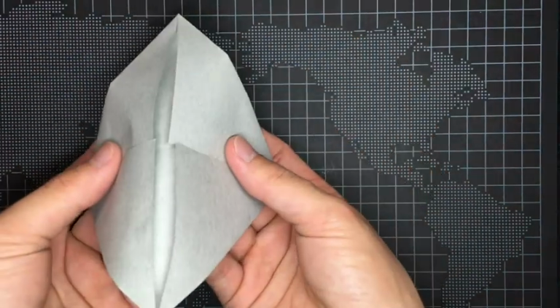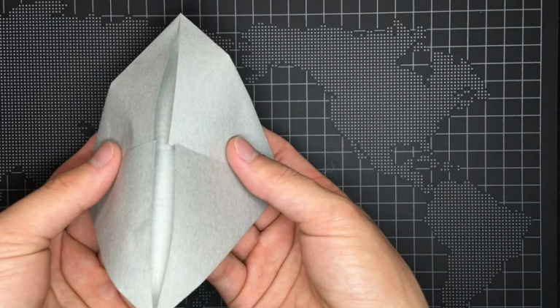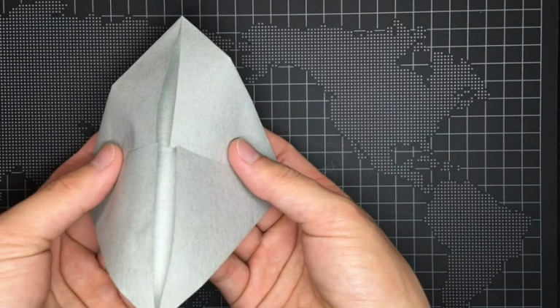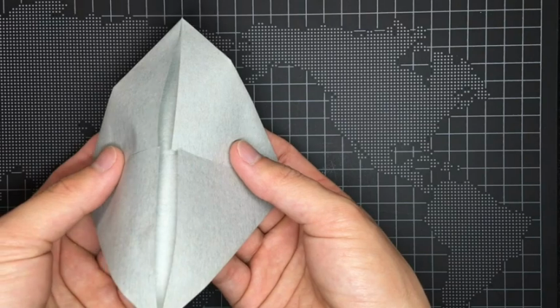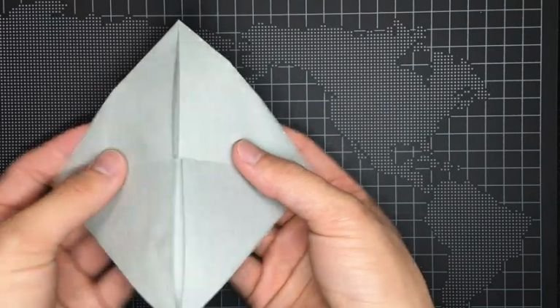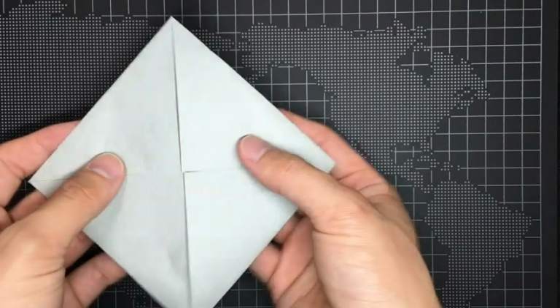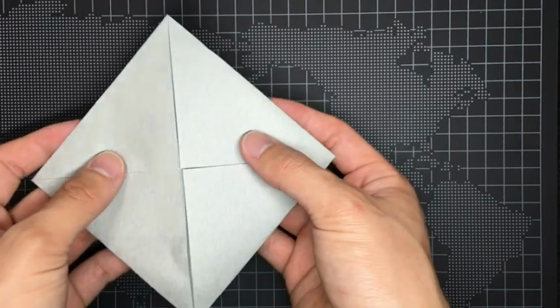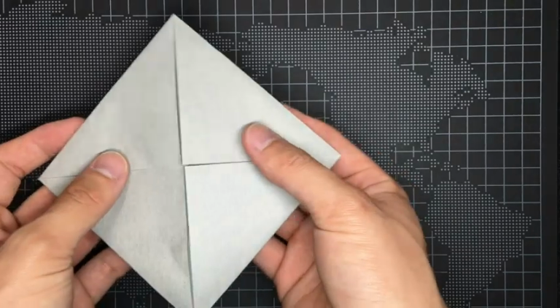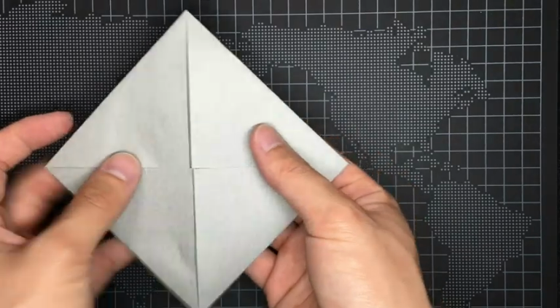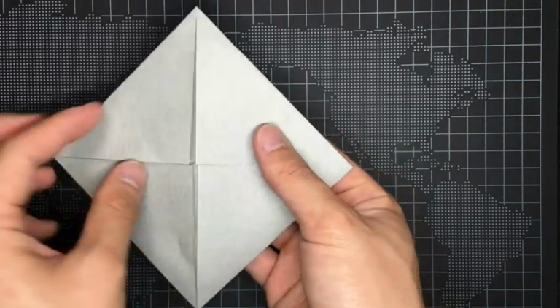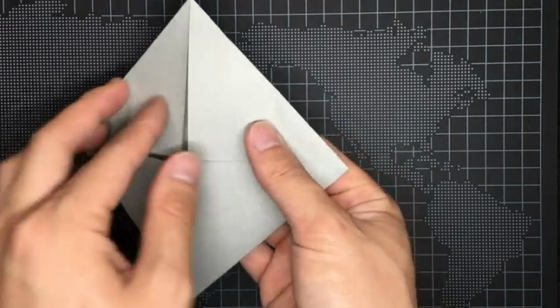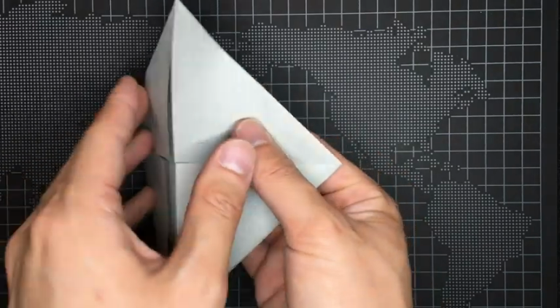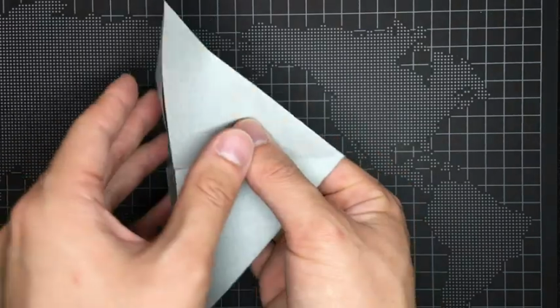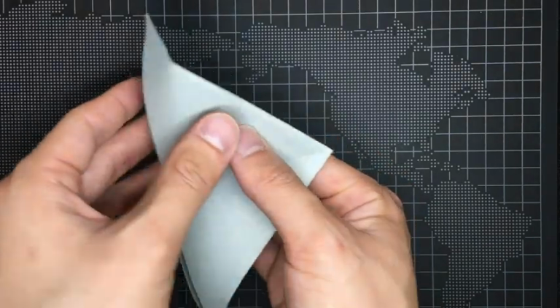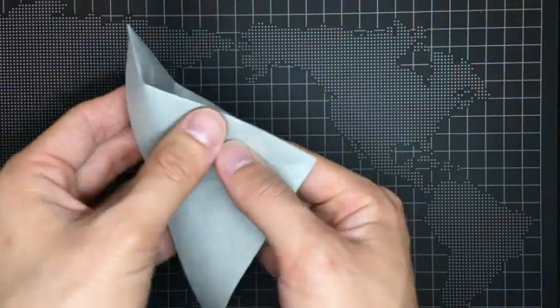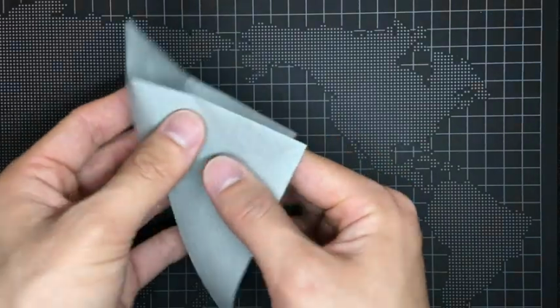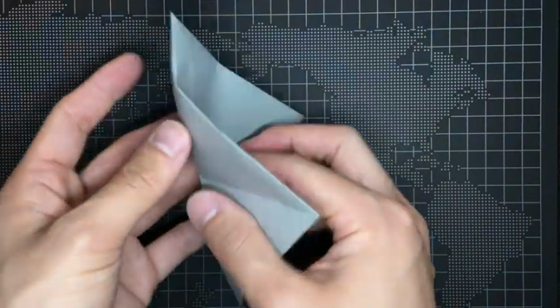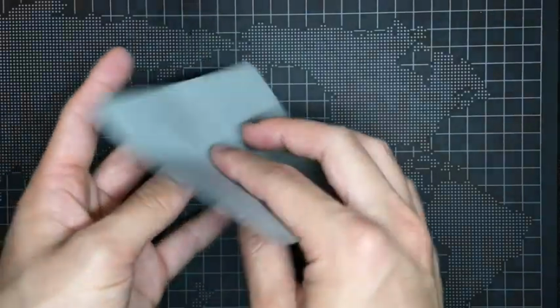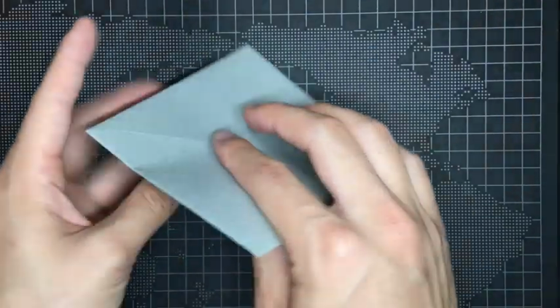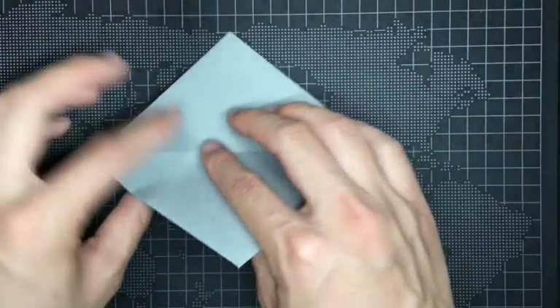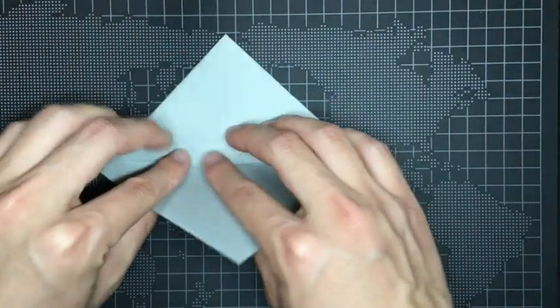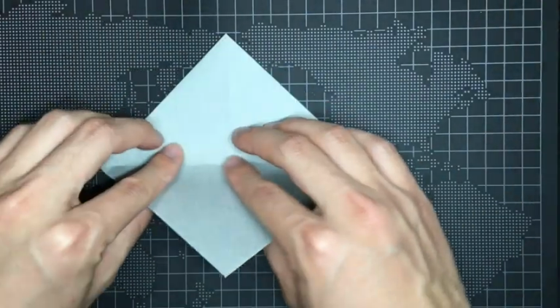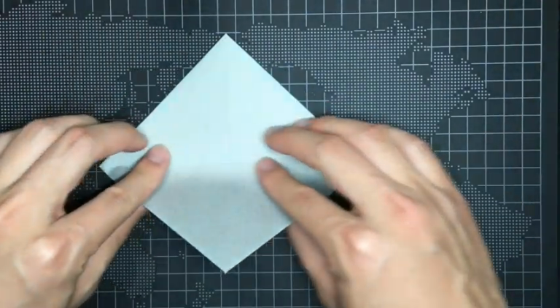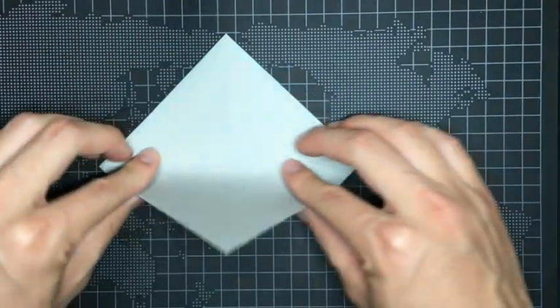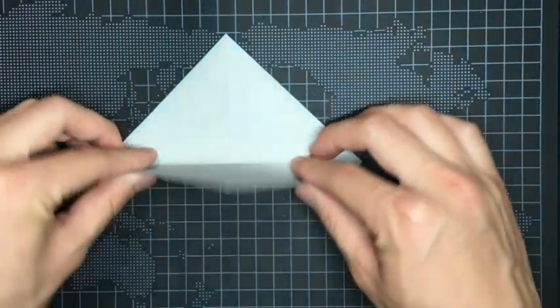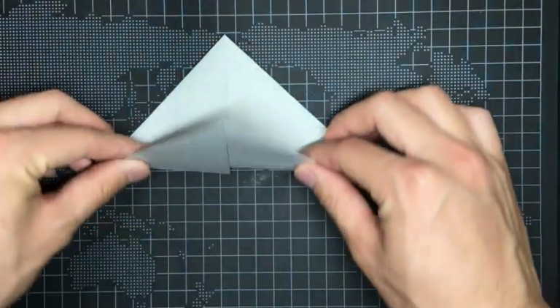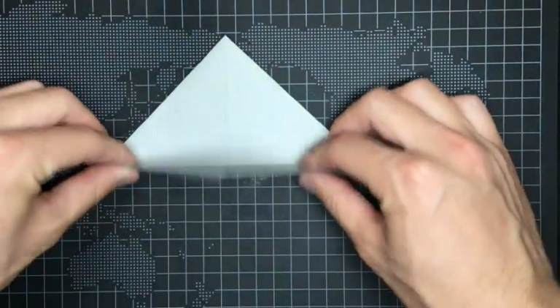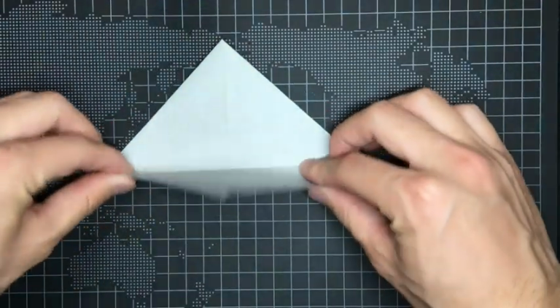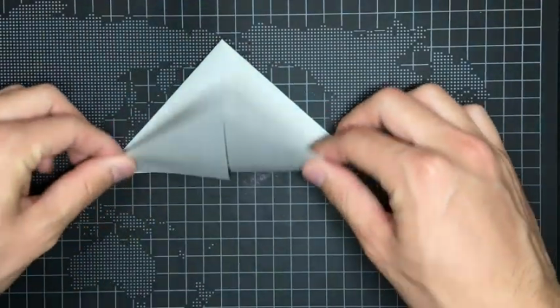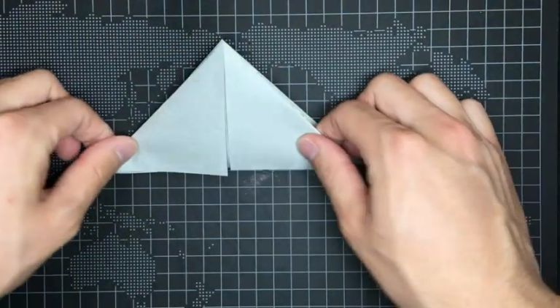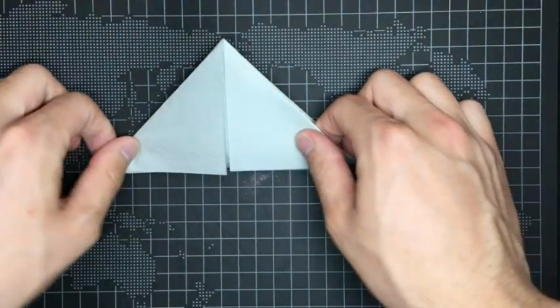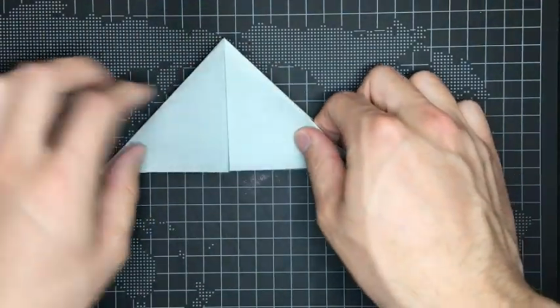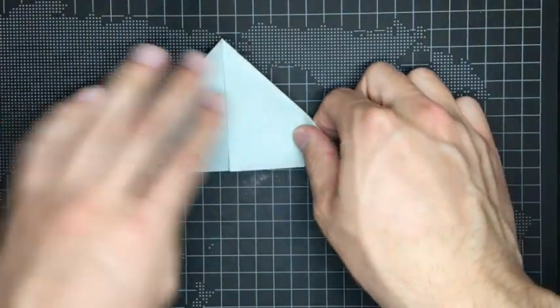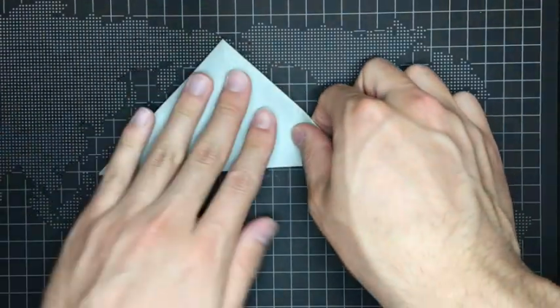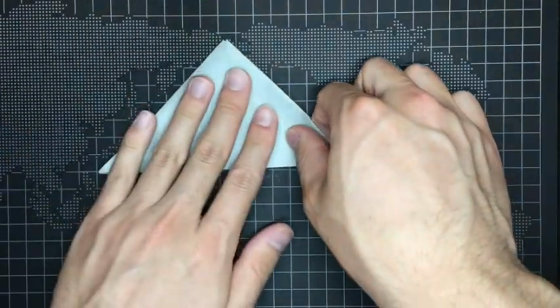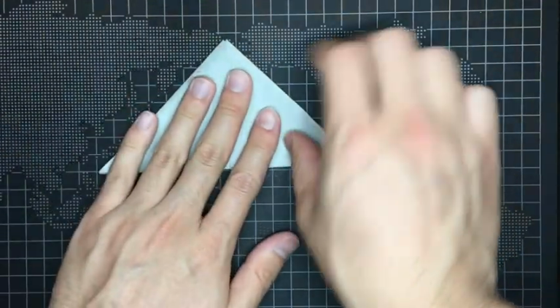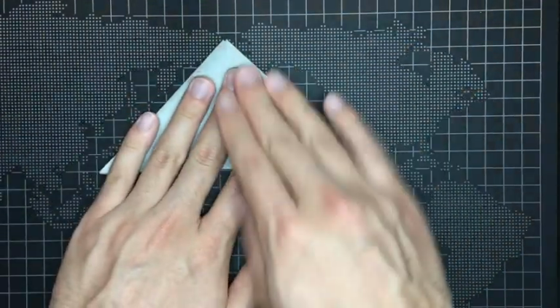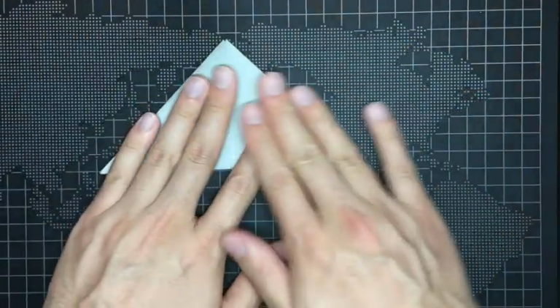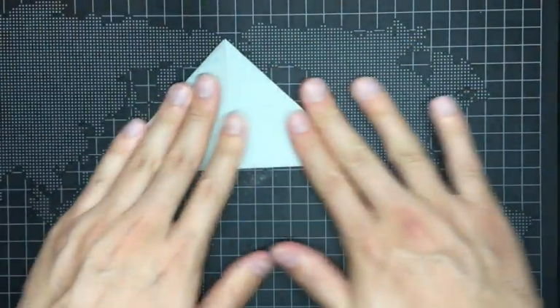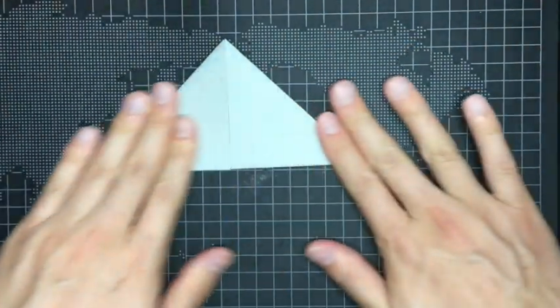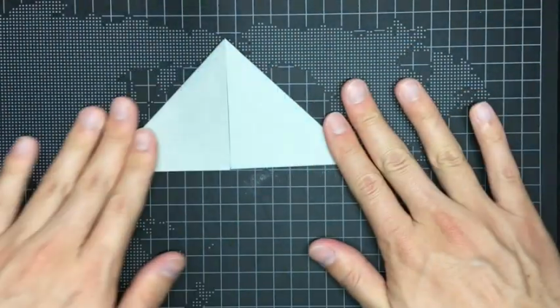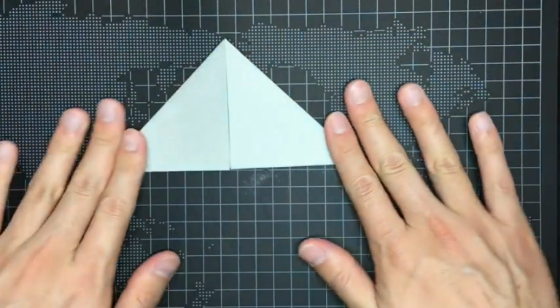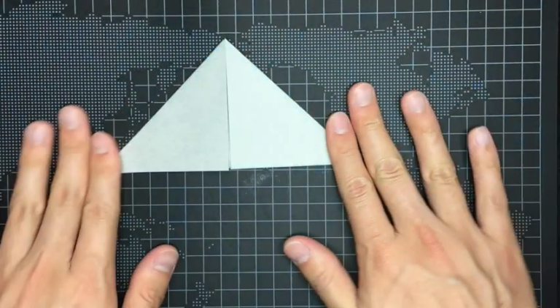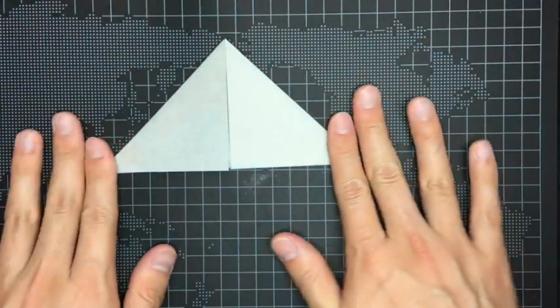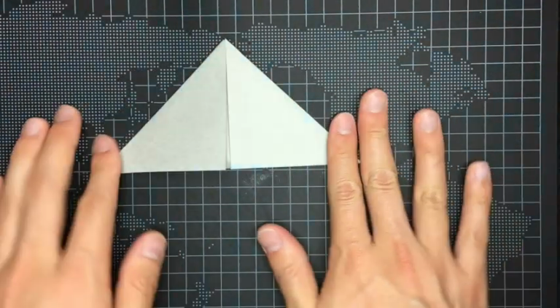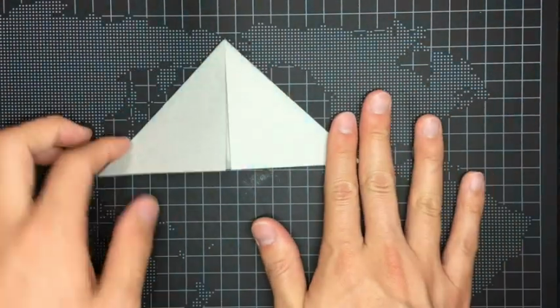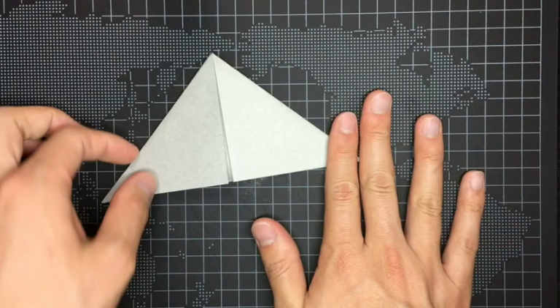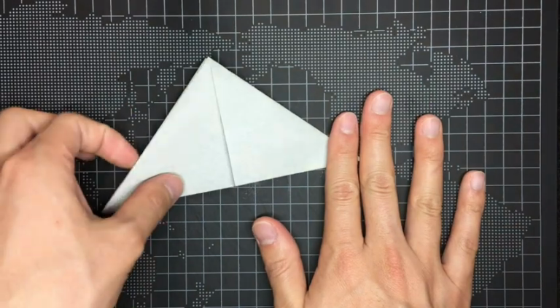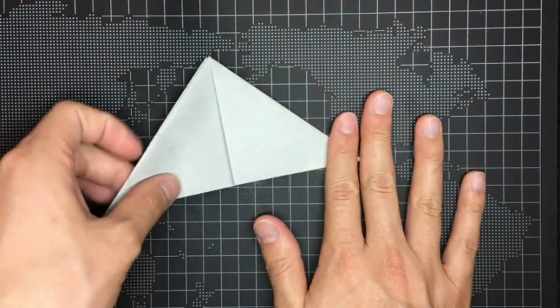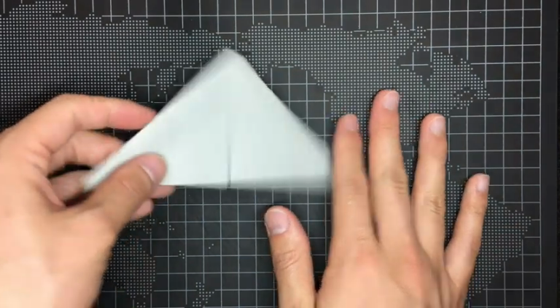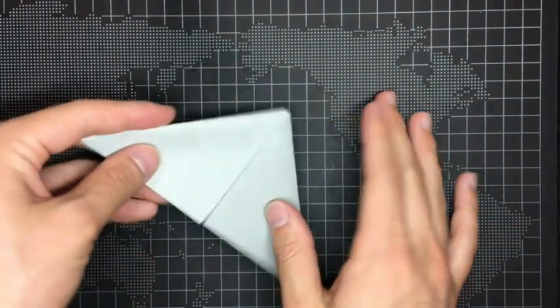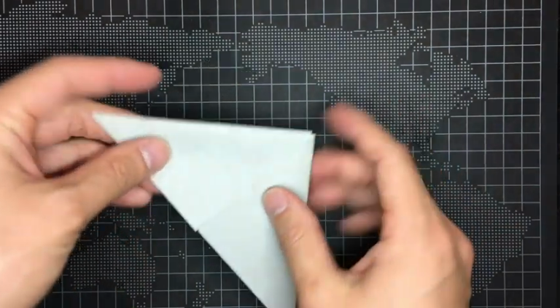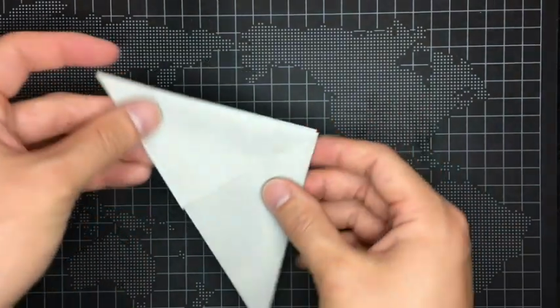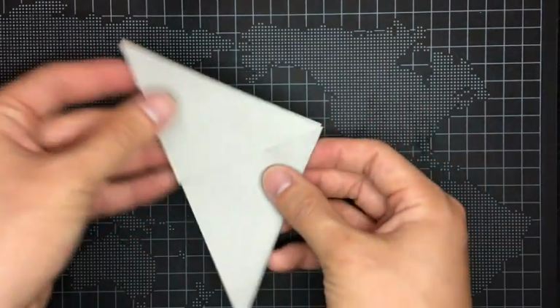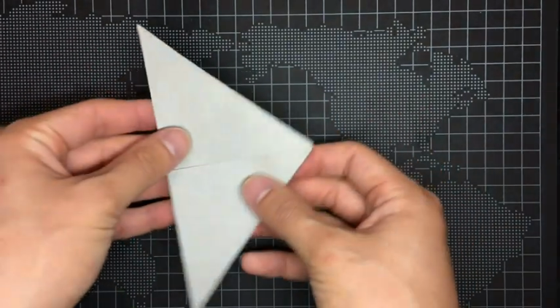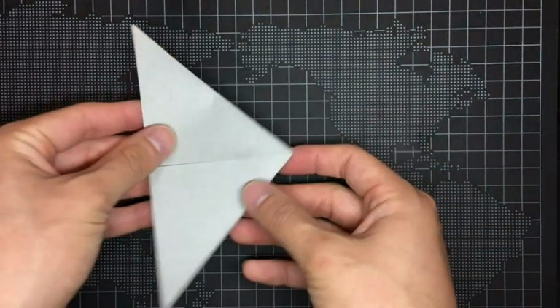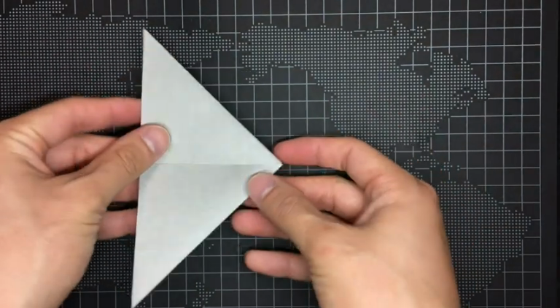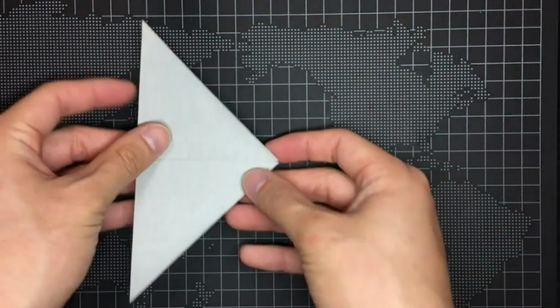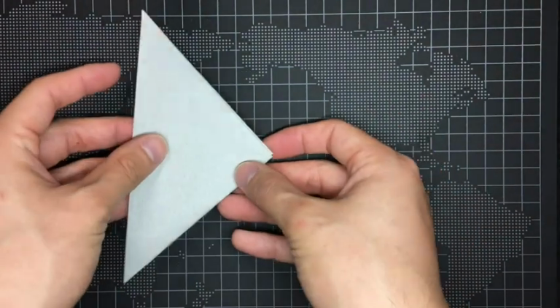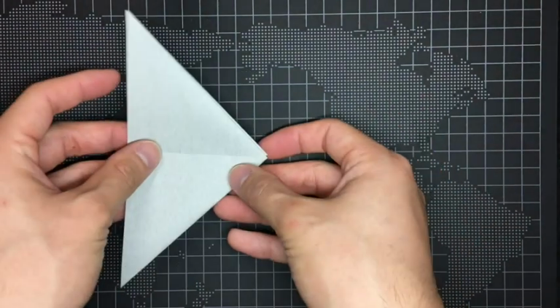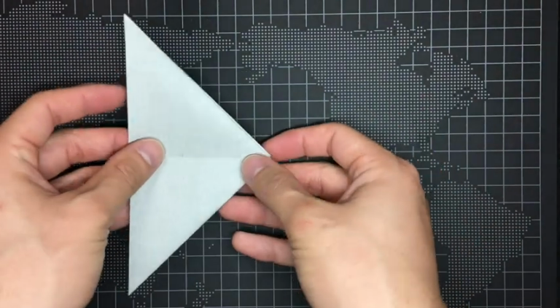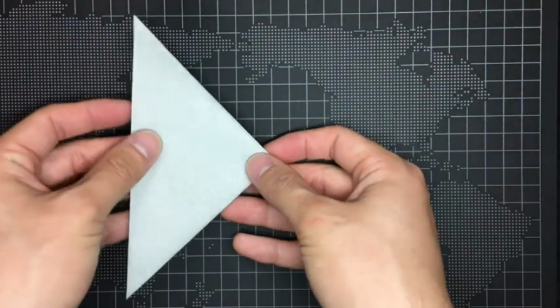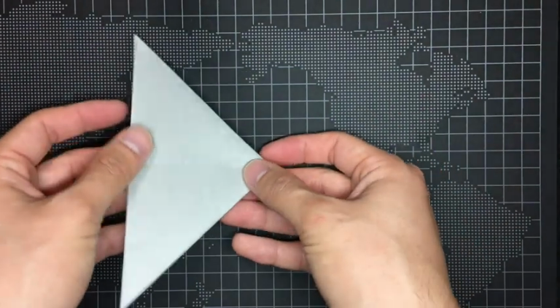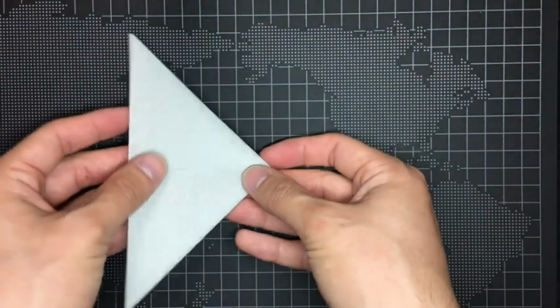After that, flip the paper over and fold upwards. And rotate 90 degrees like this.